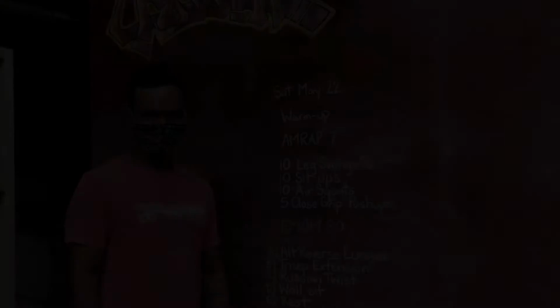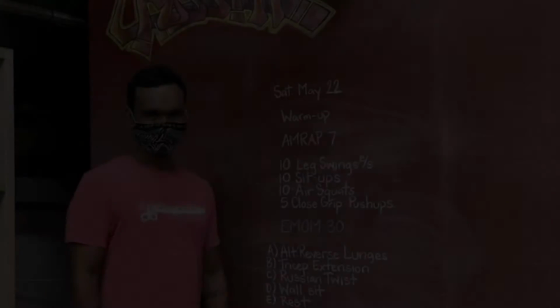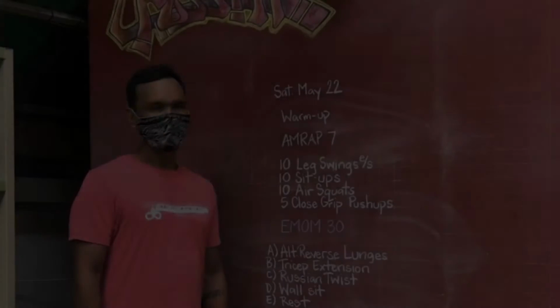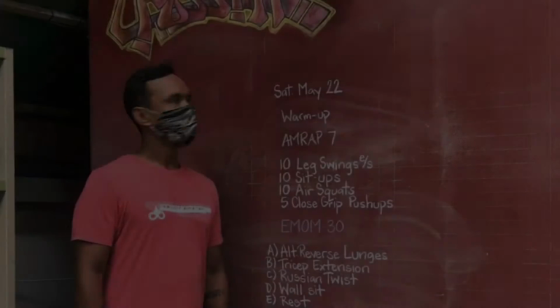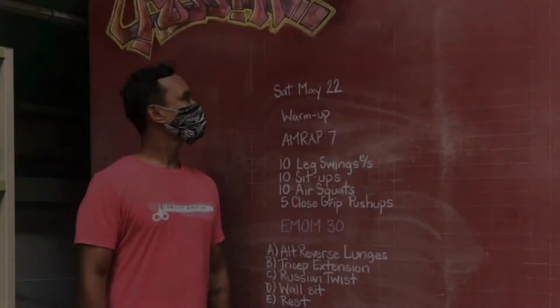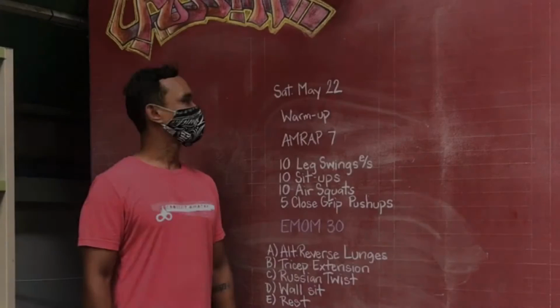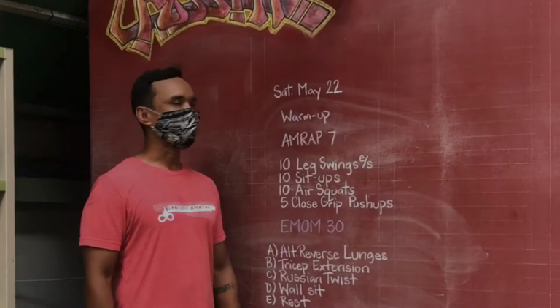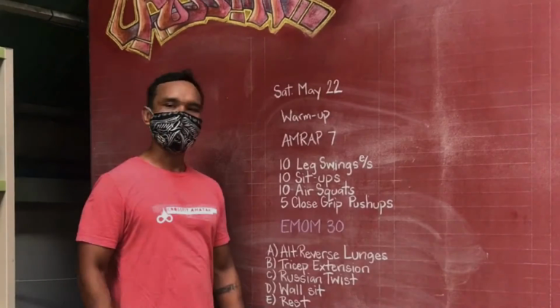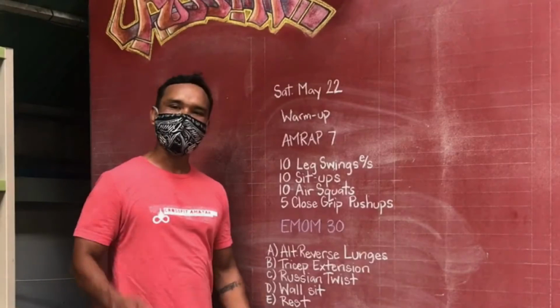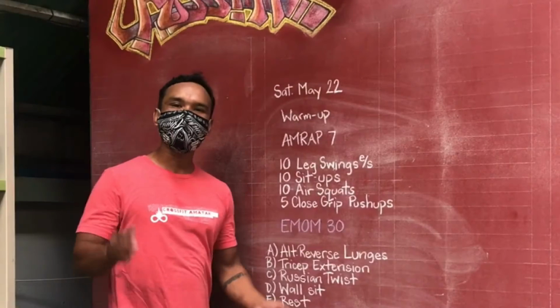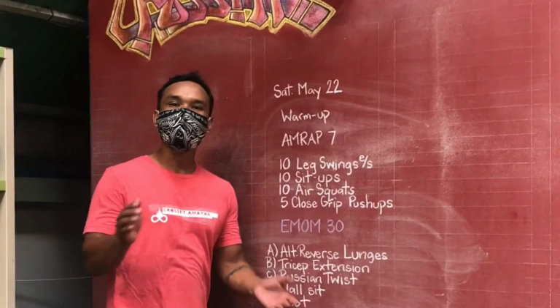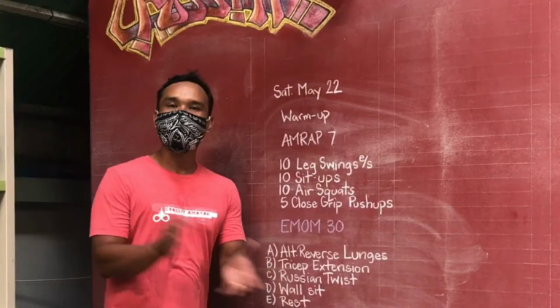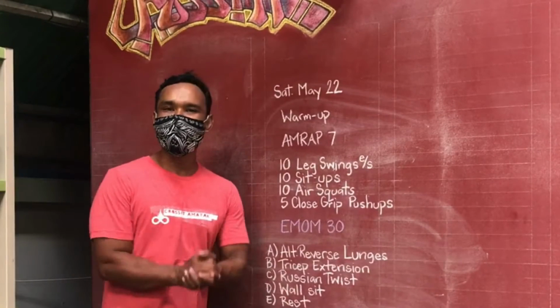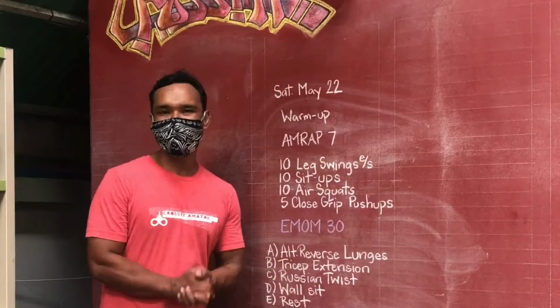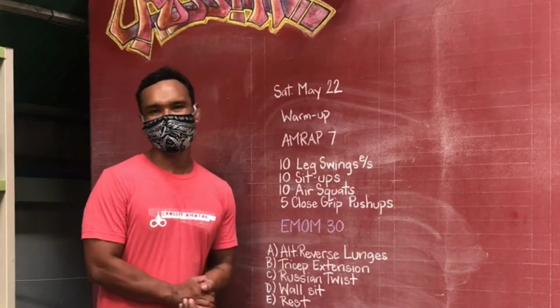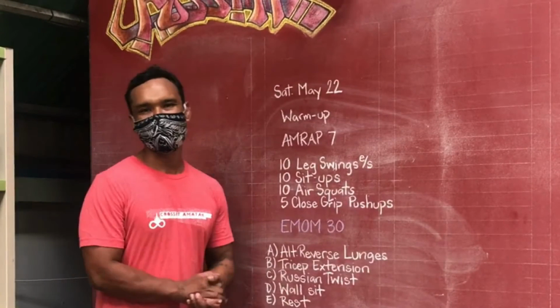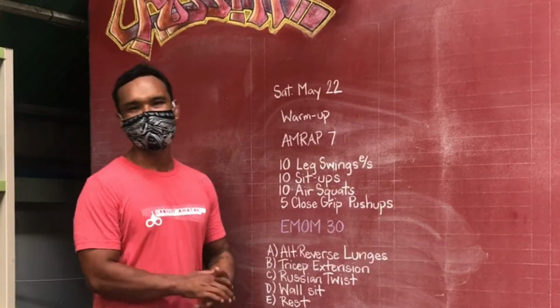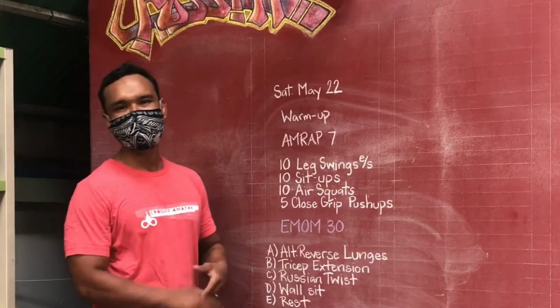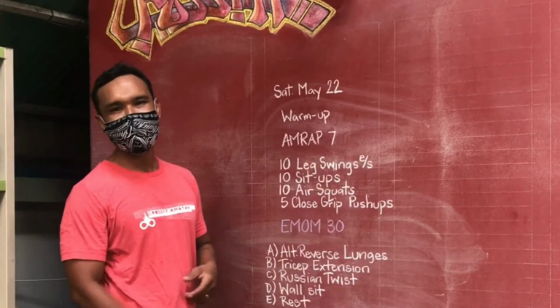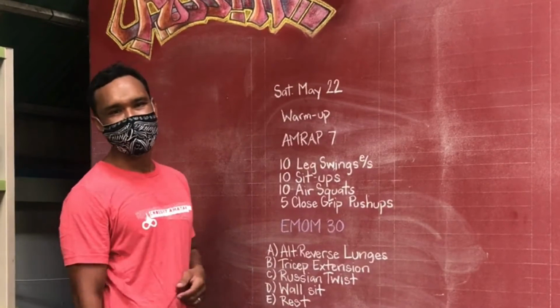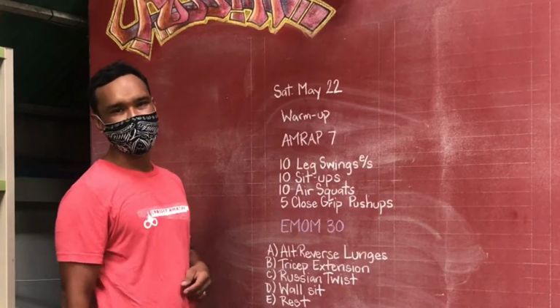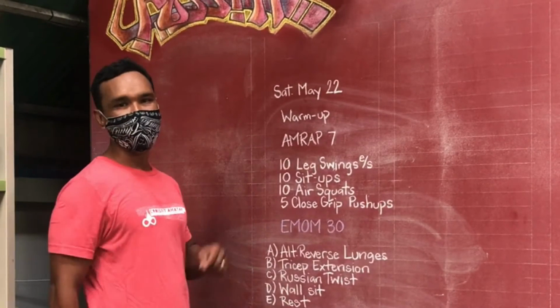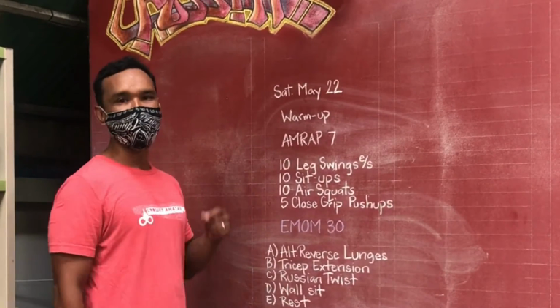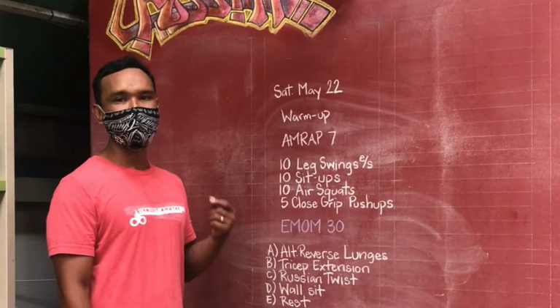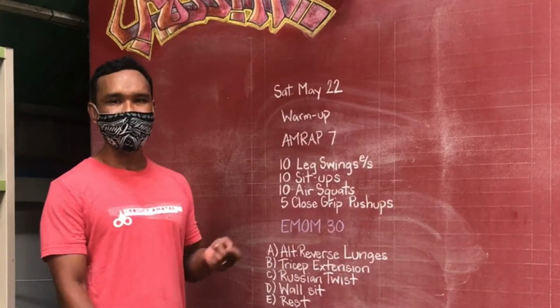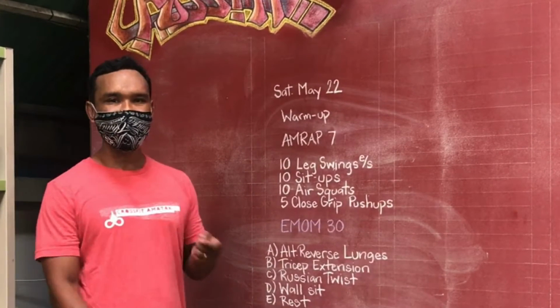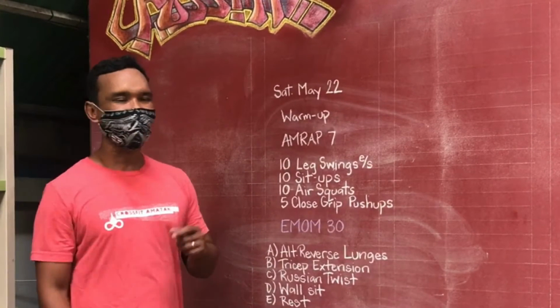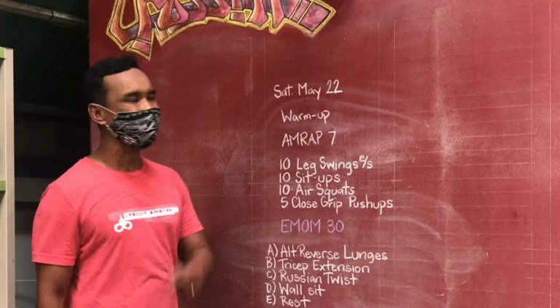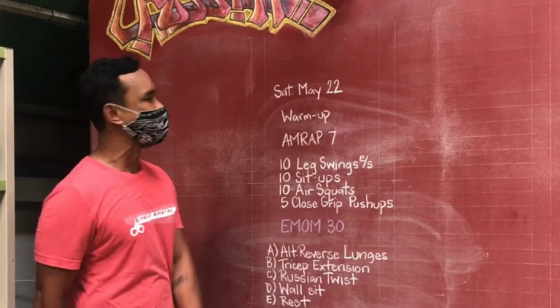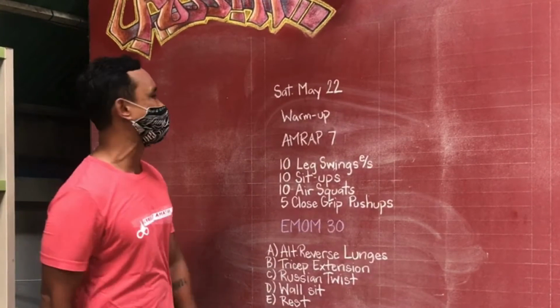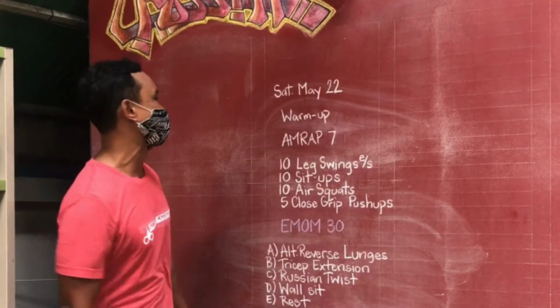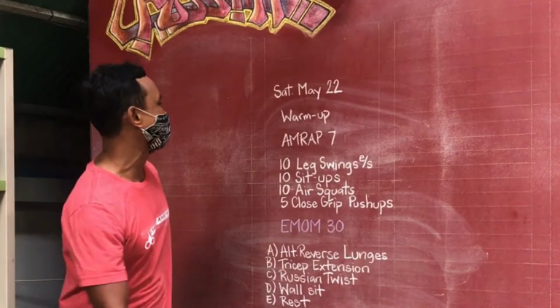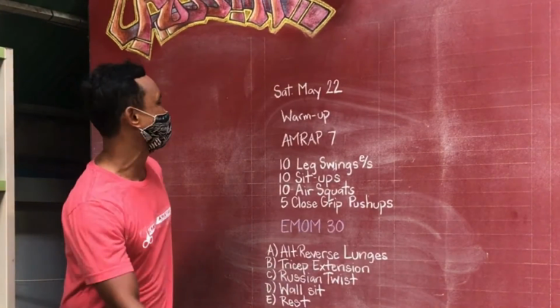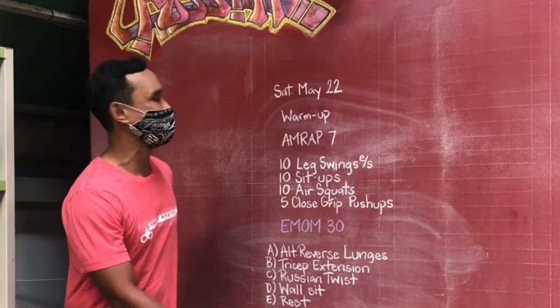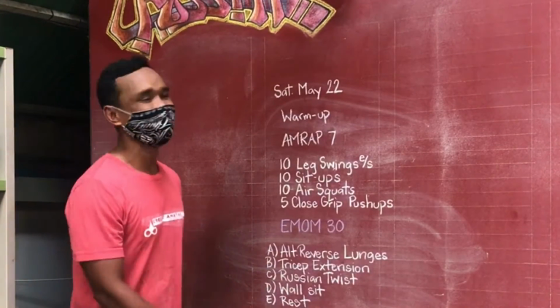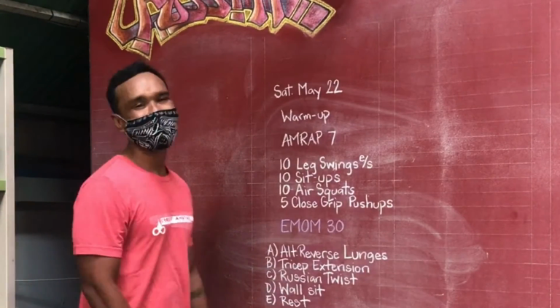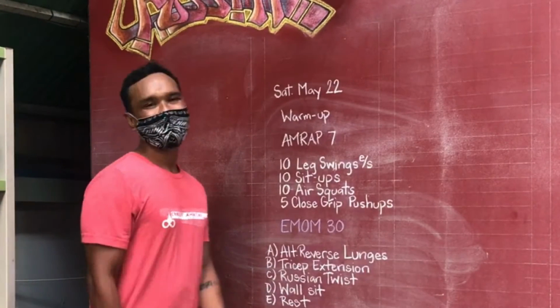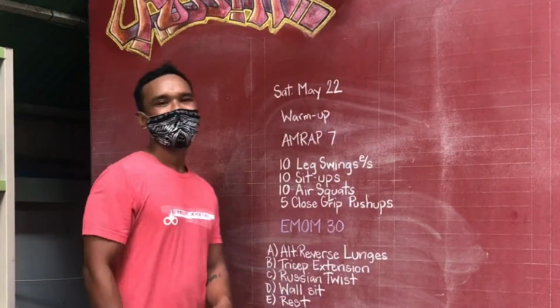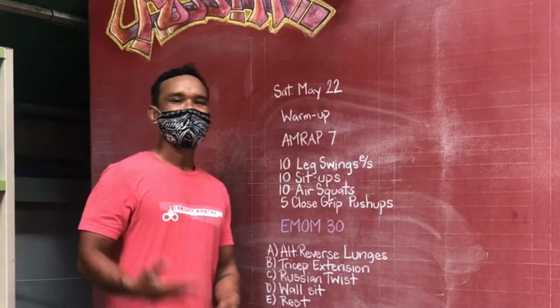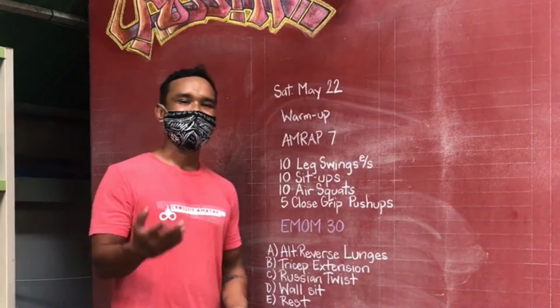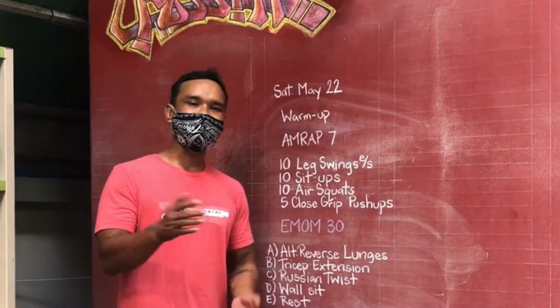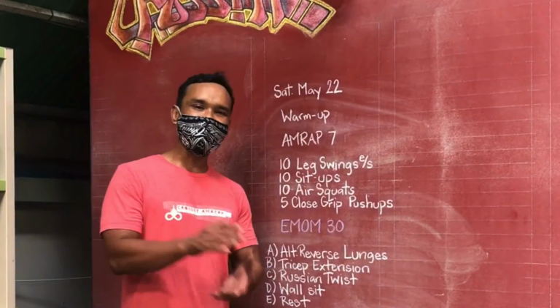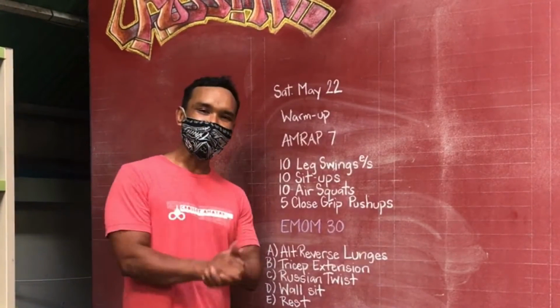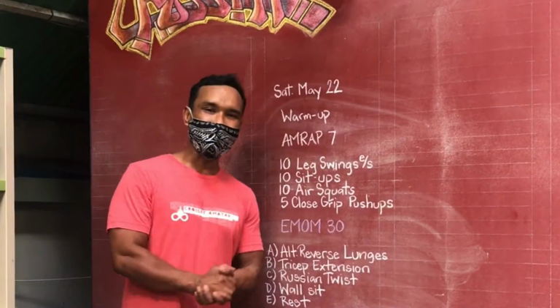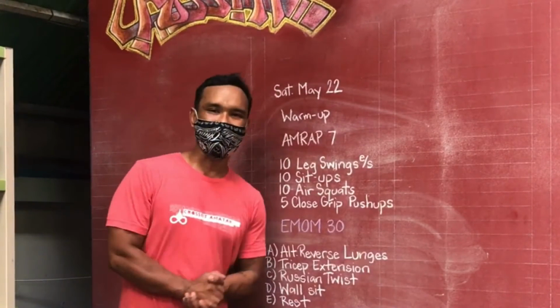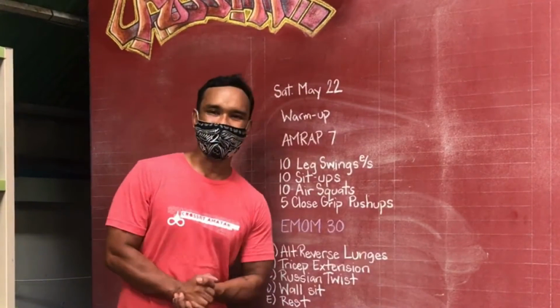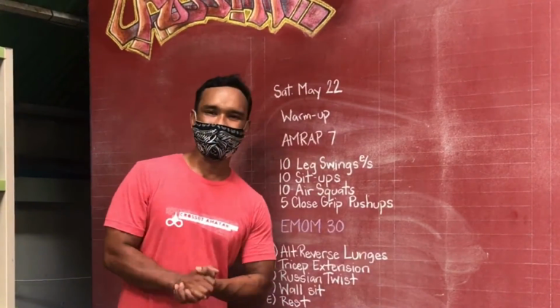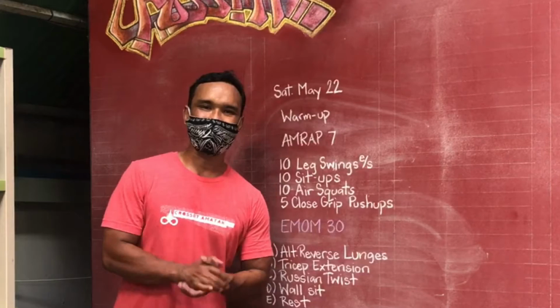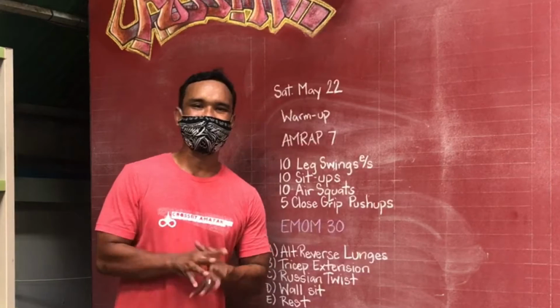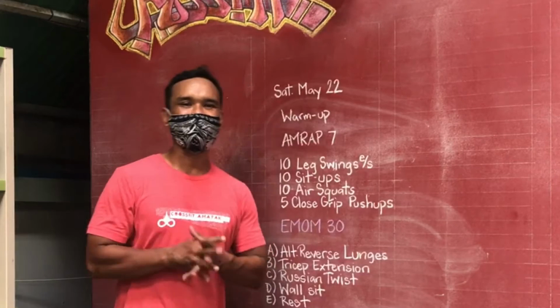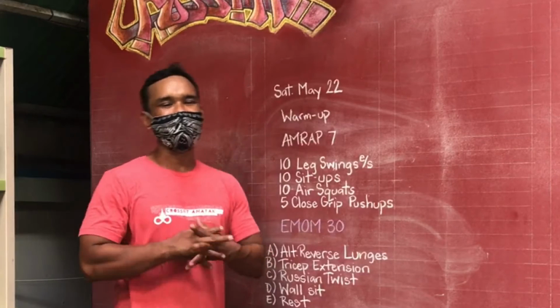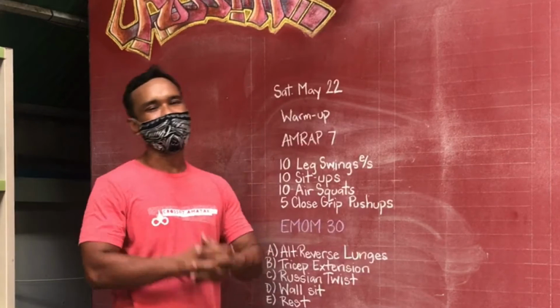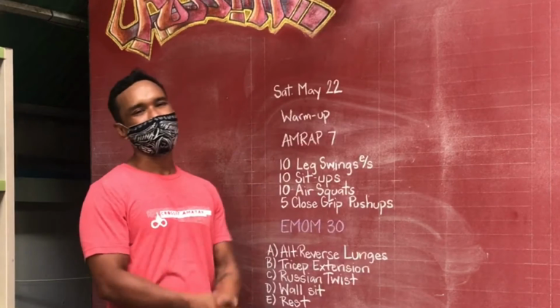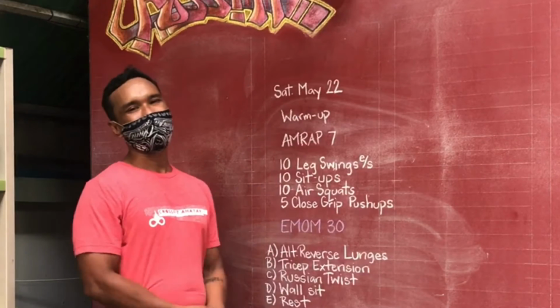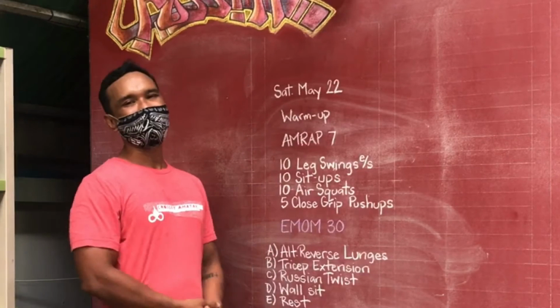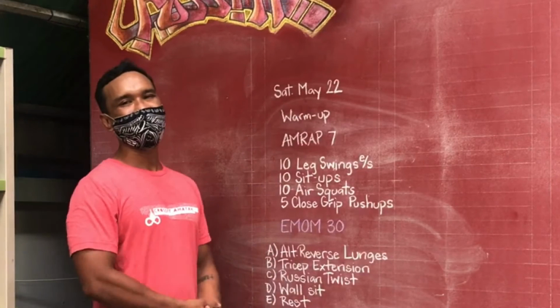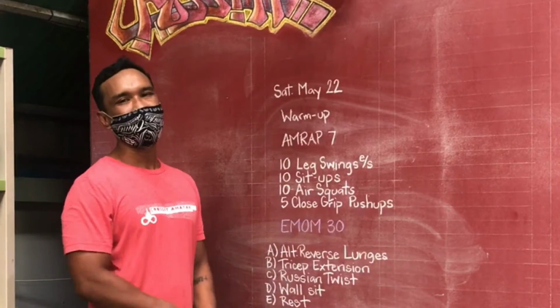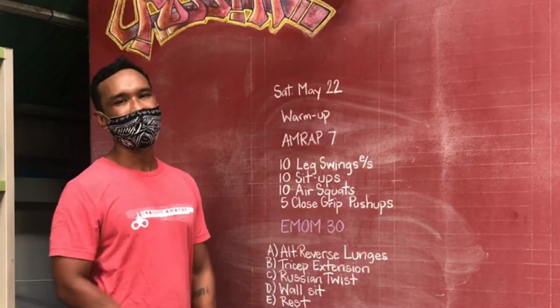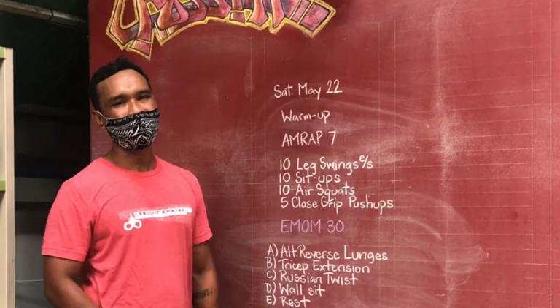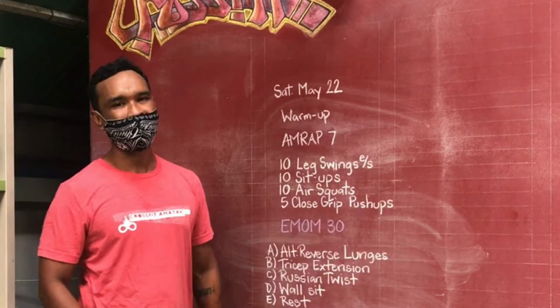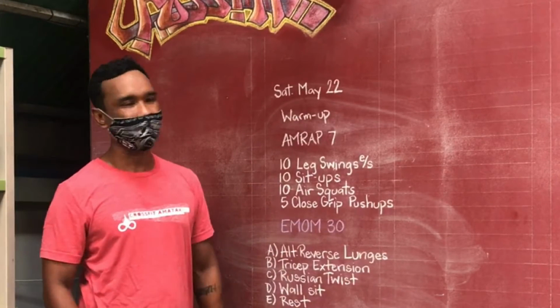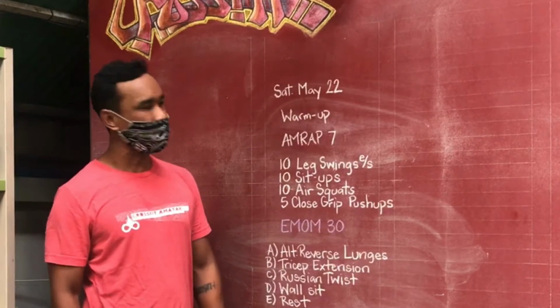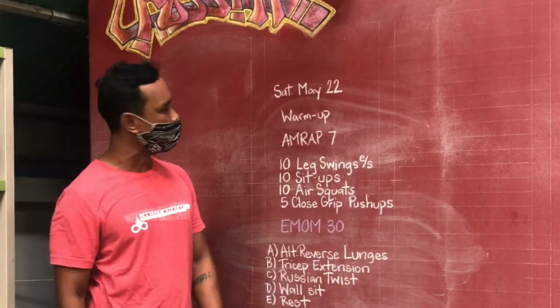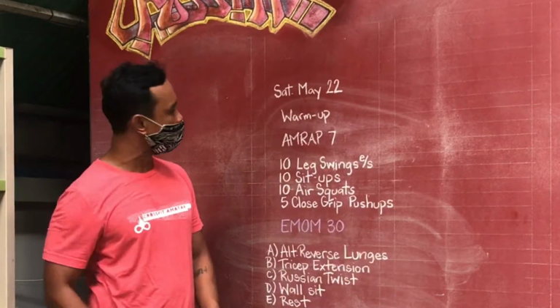All right guys, welcome to Saturday, May 22nd. Today's warm-up, you guys are gonna start with a seven minute AMRAP.